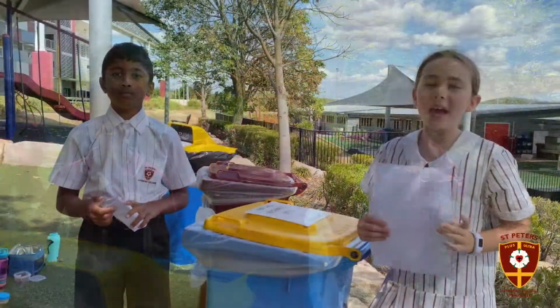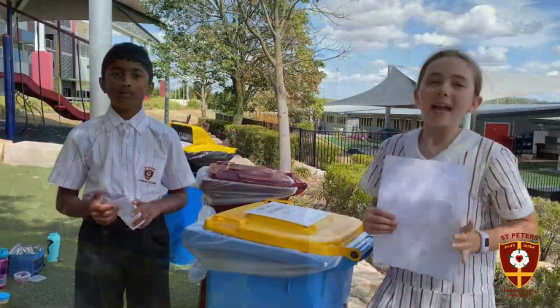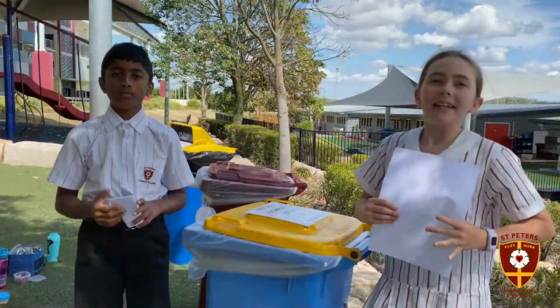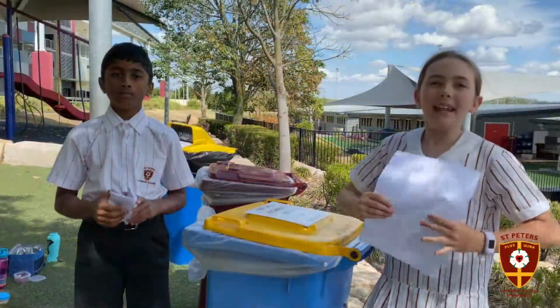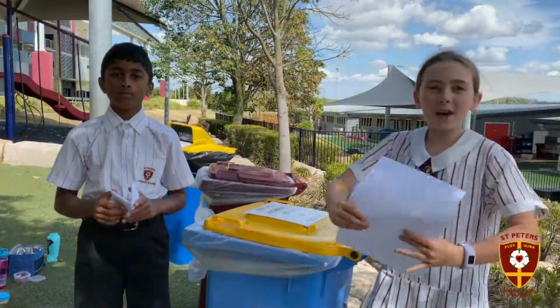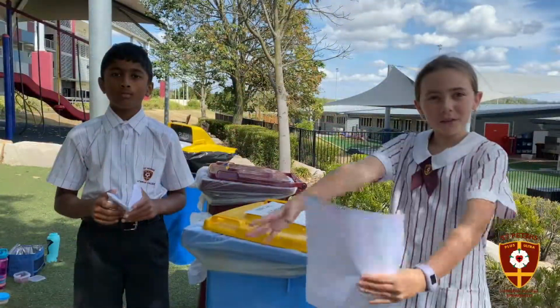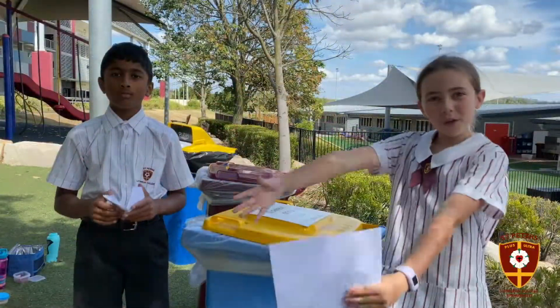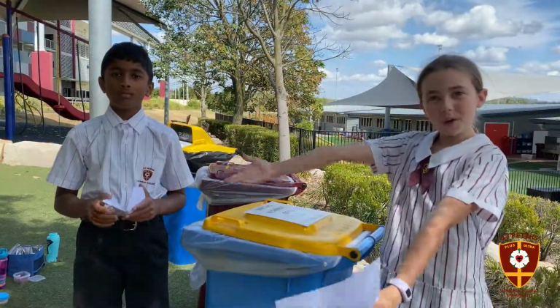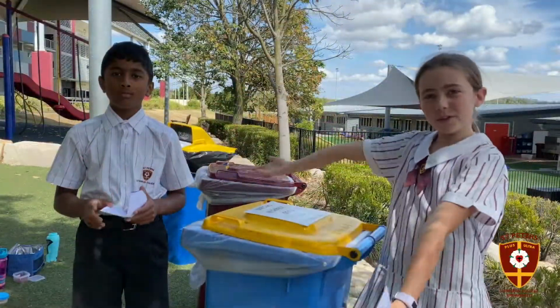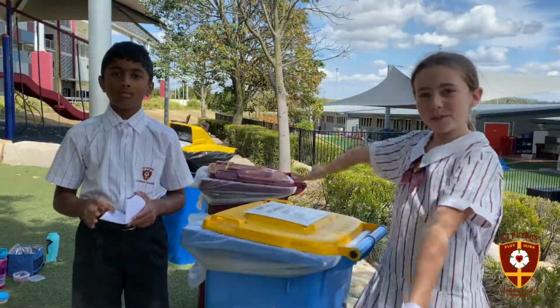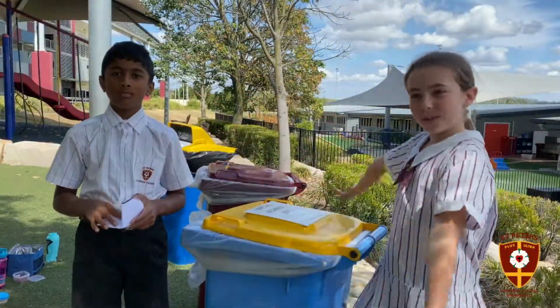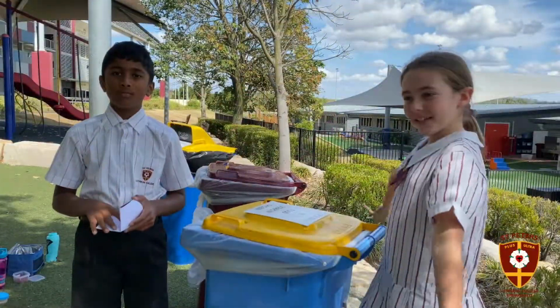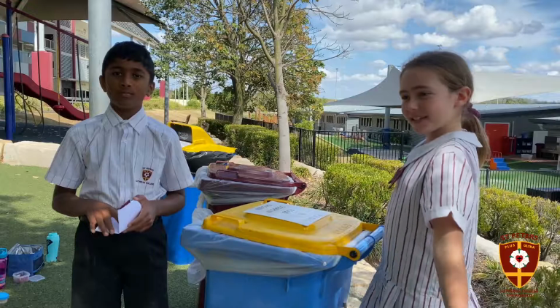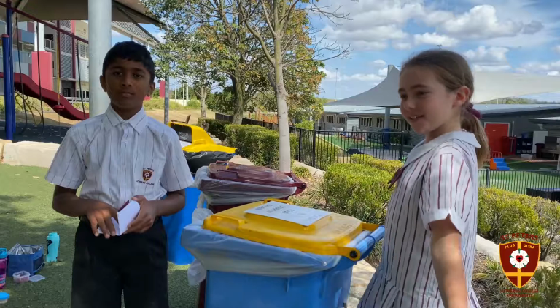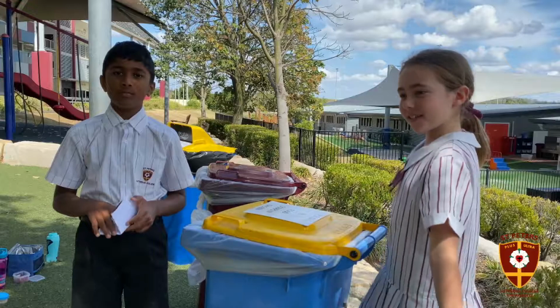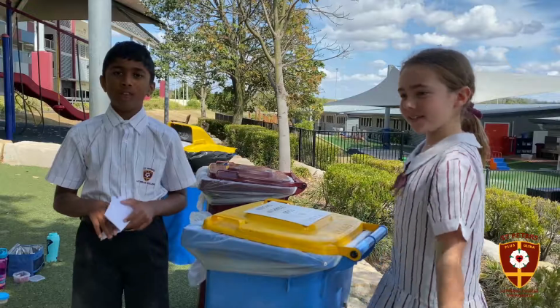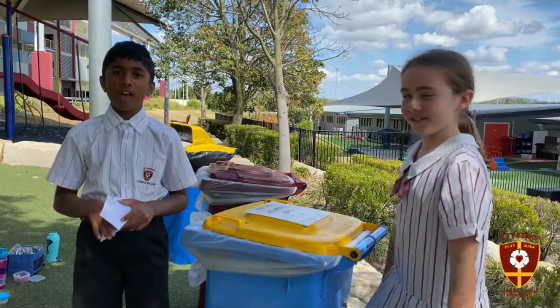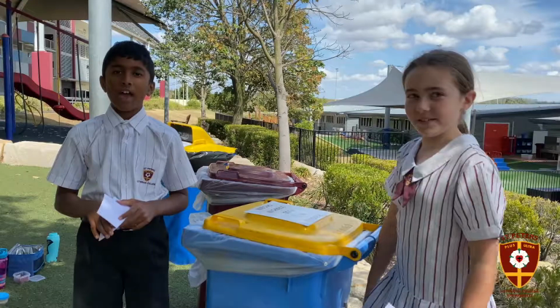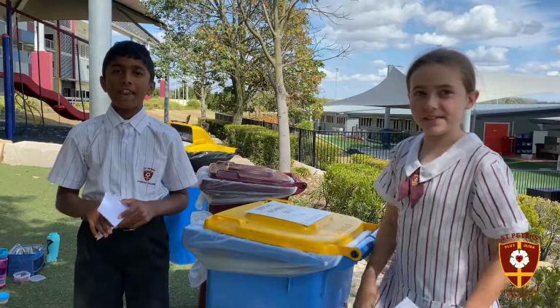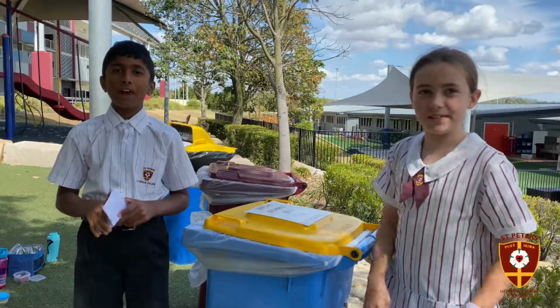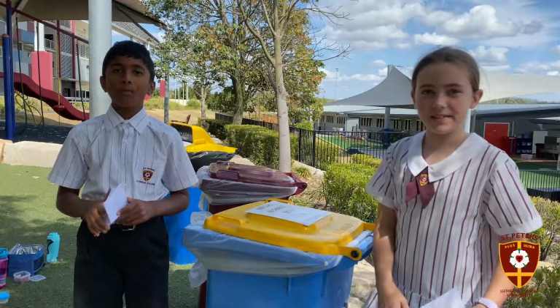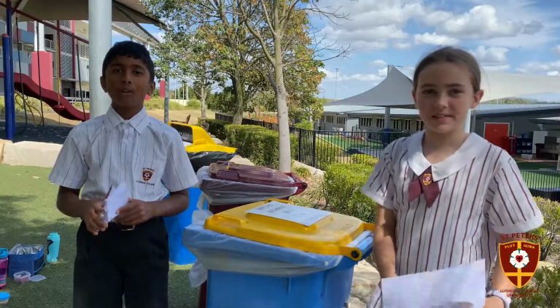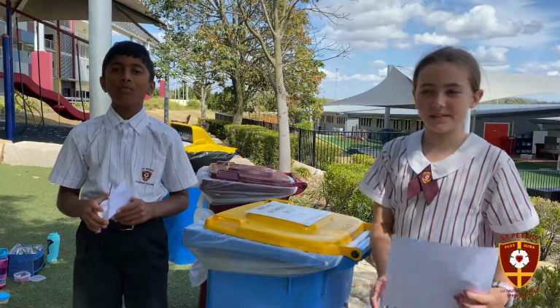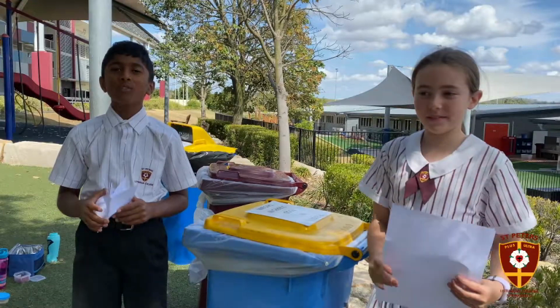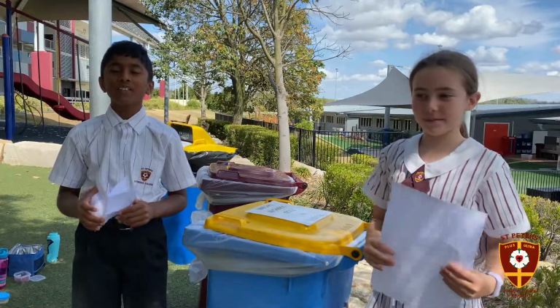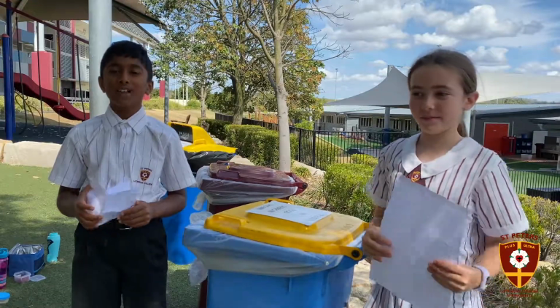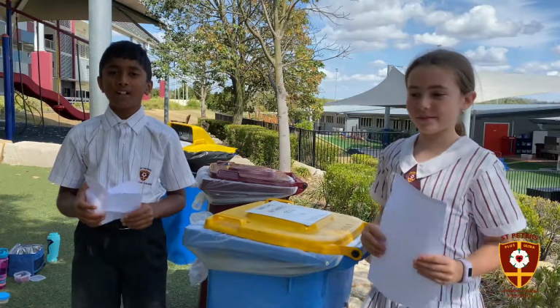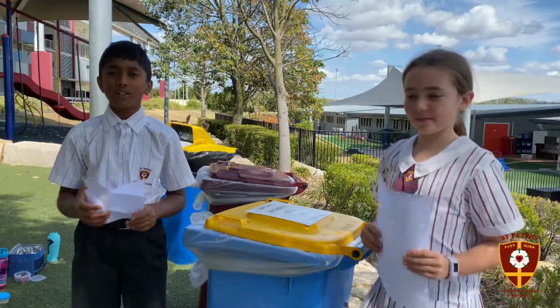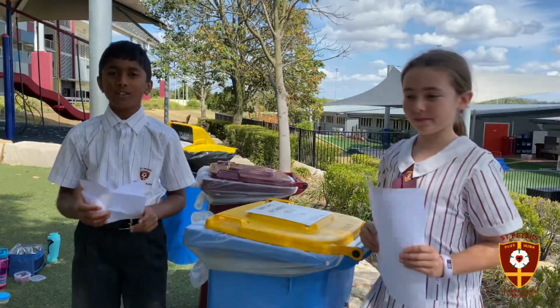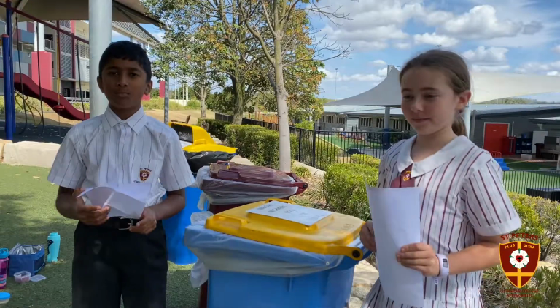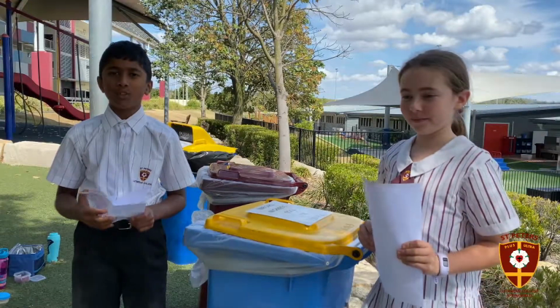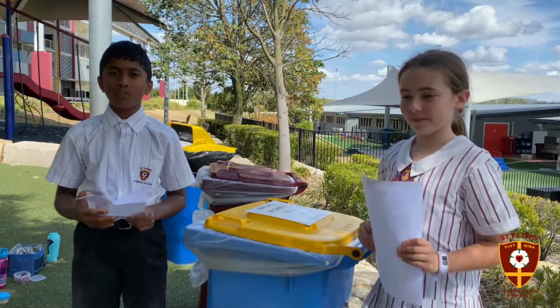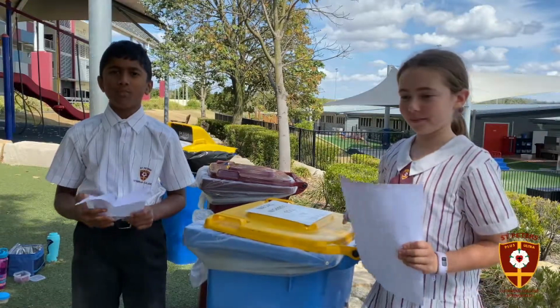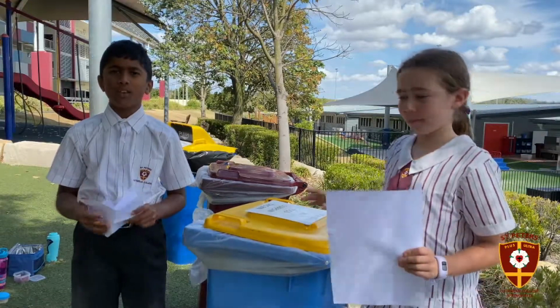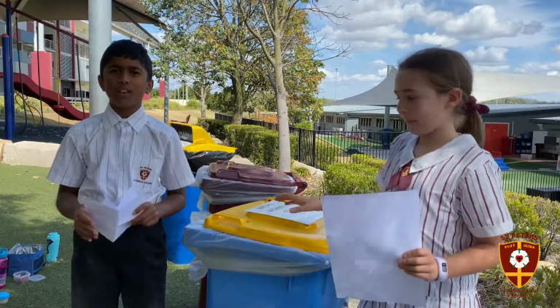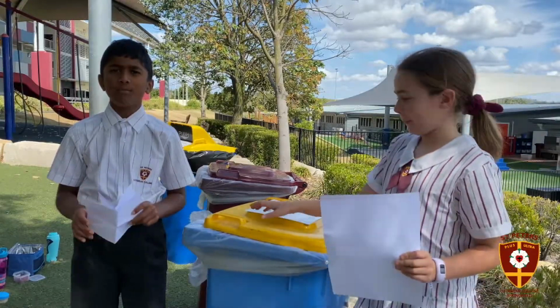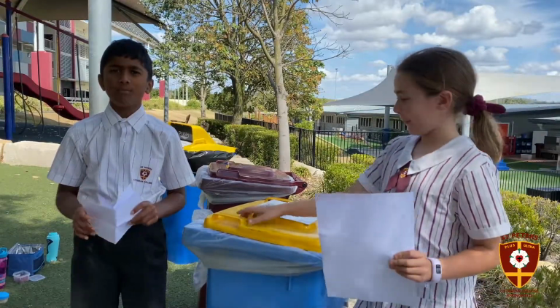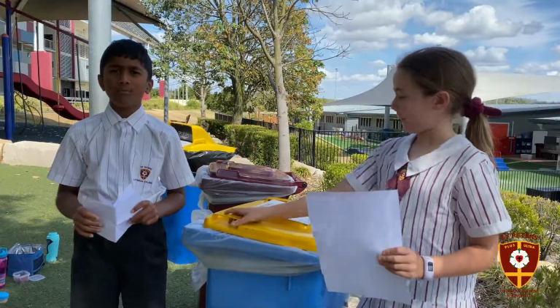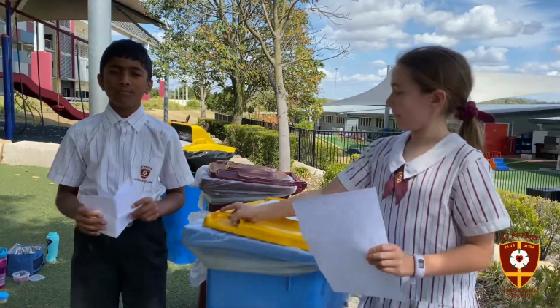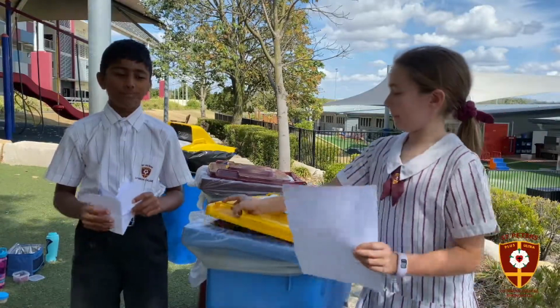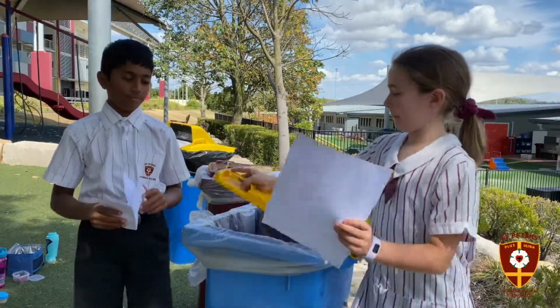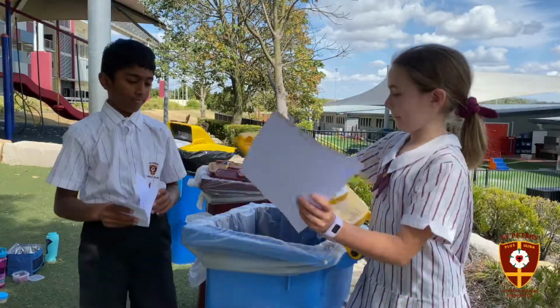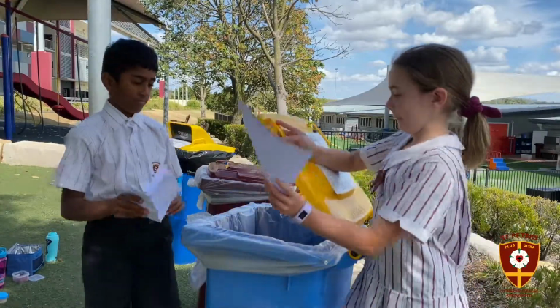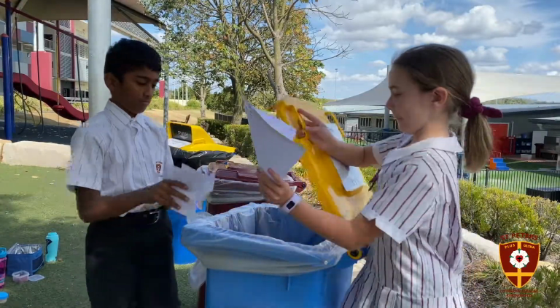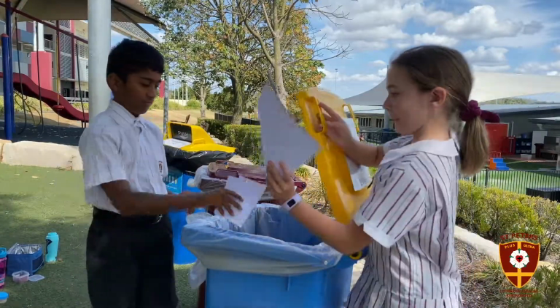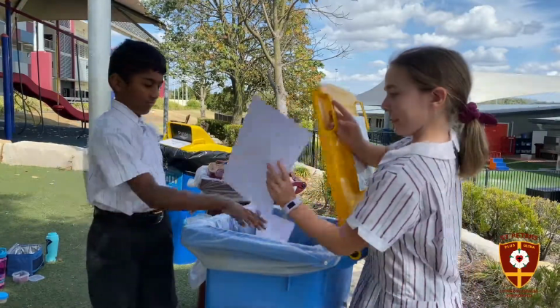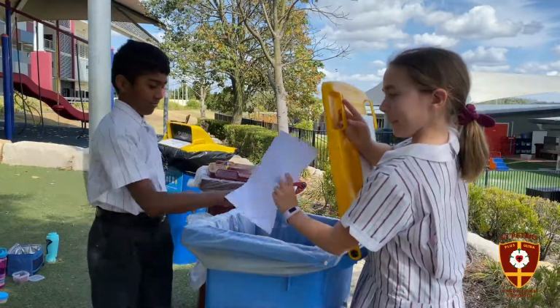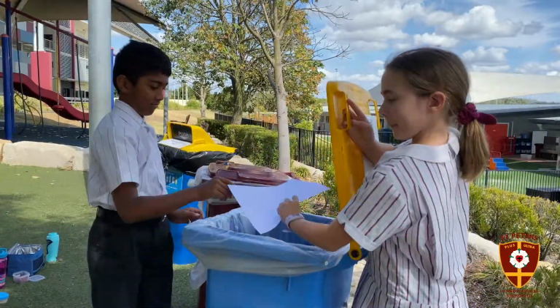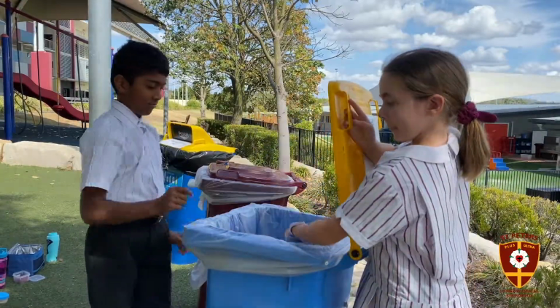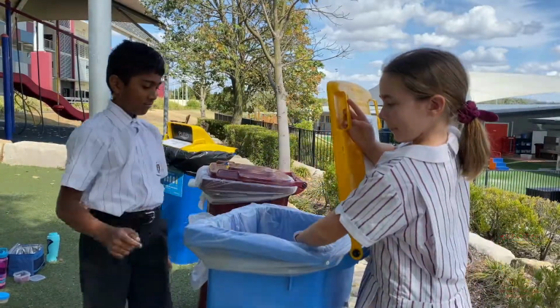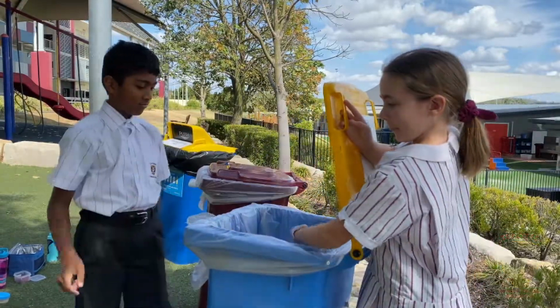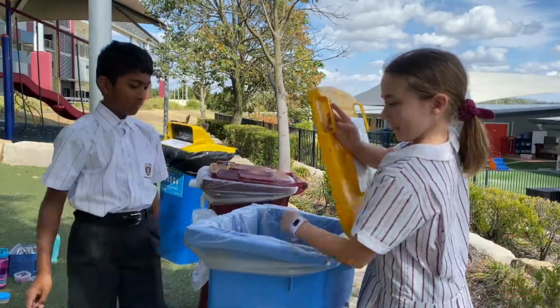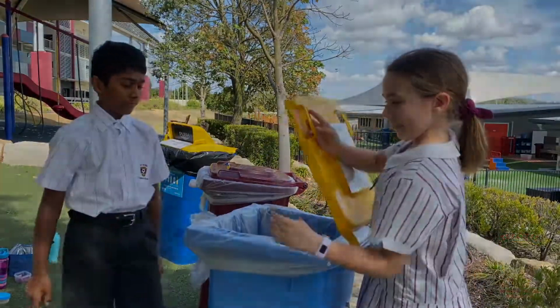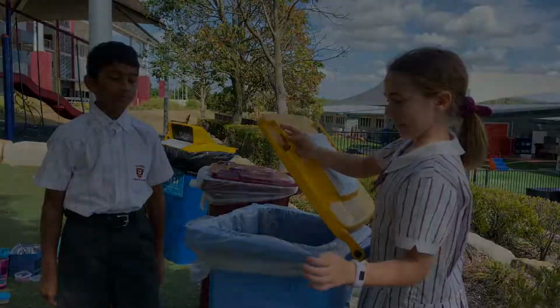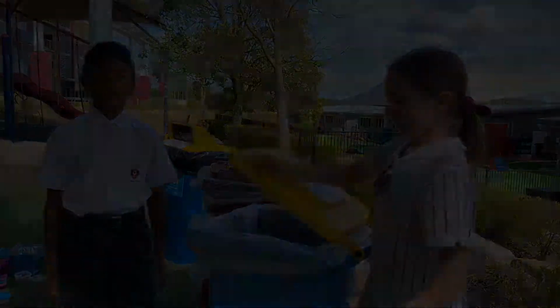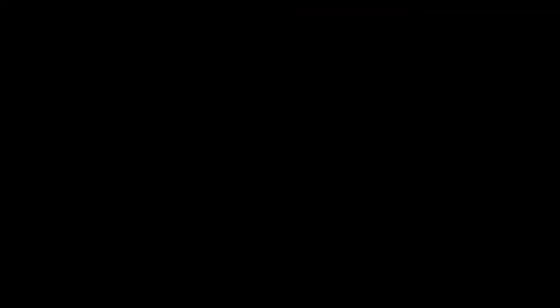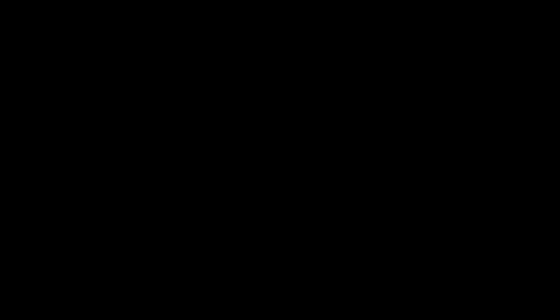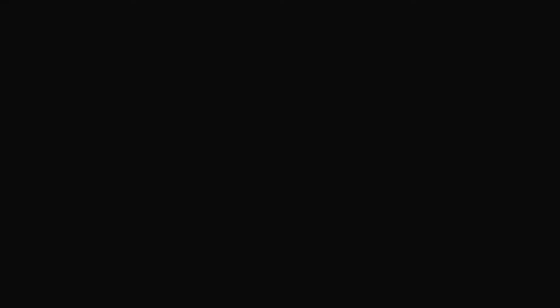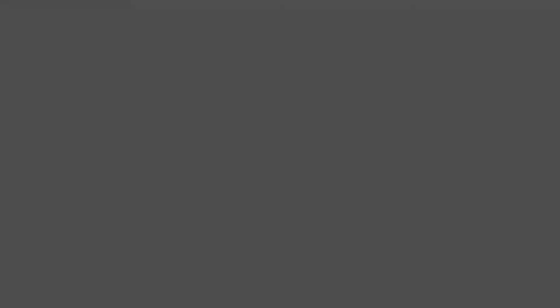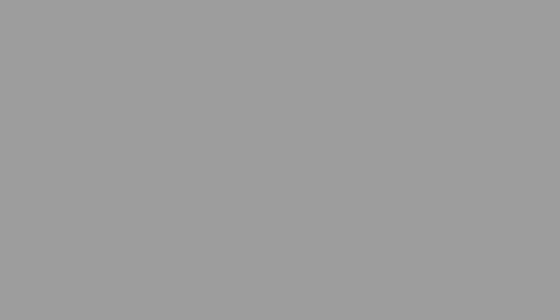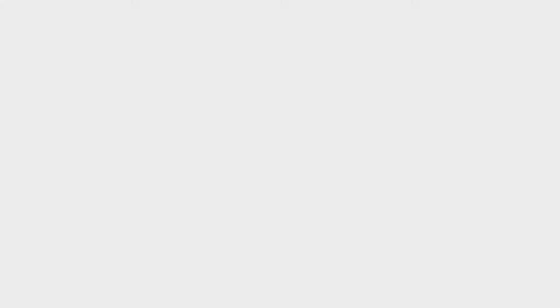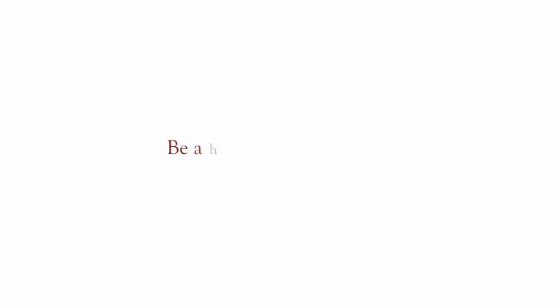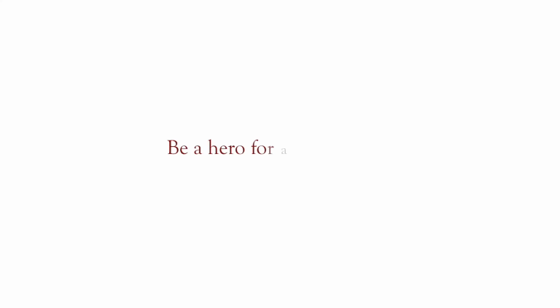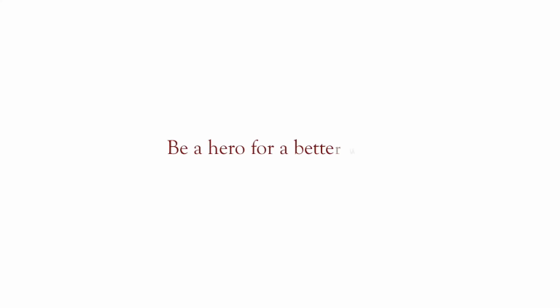Now we know which bins to use and now we can recycle responsibly. Thank you. Good luck.